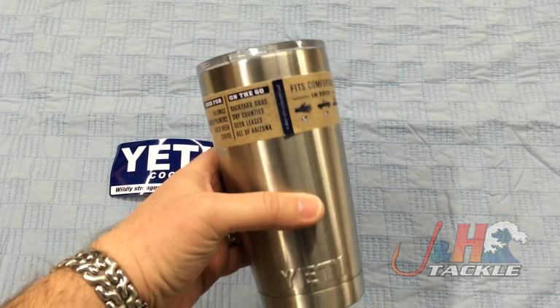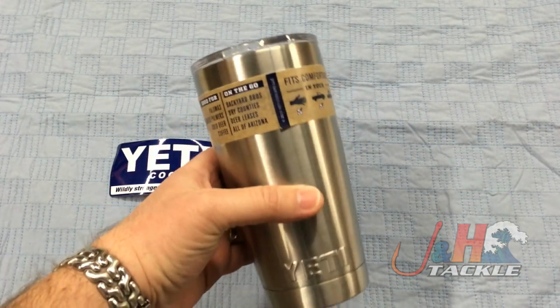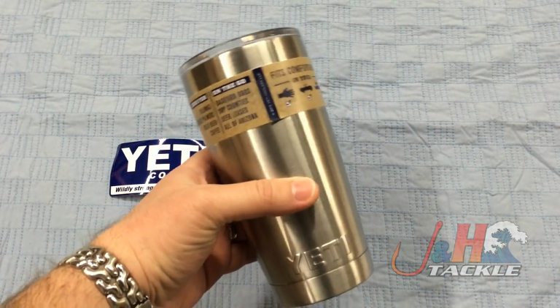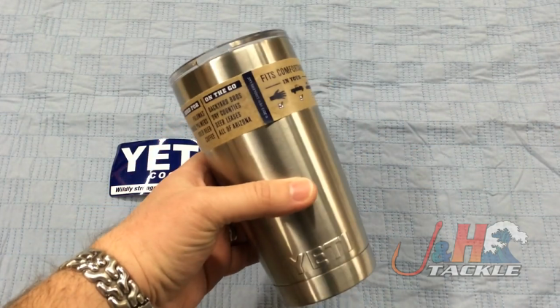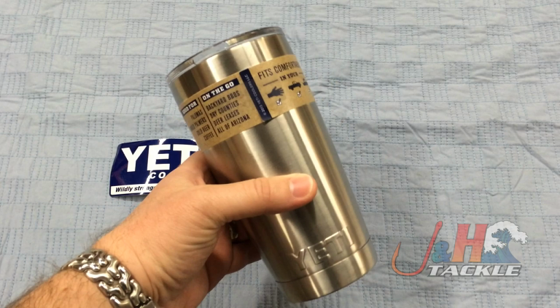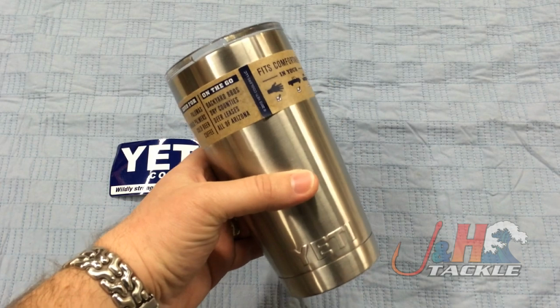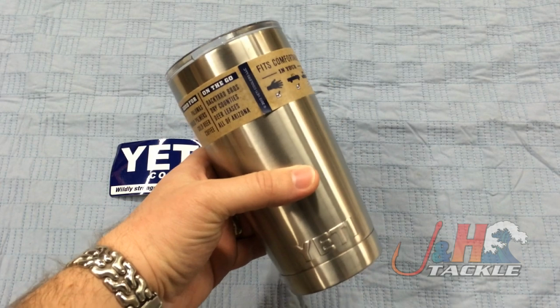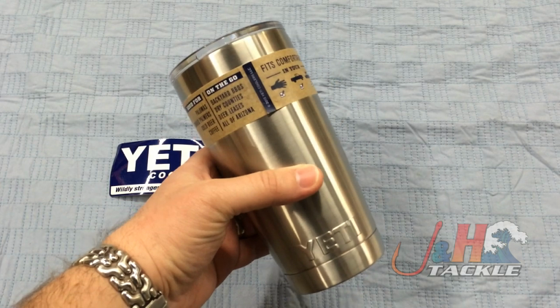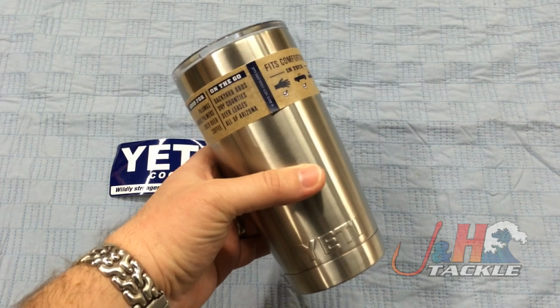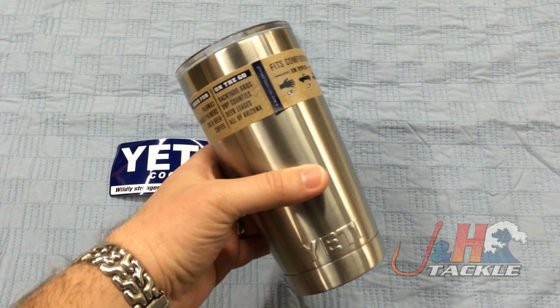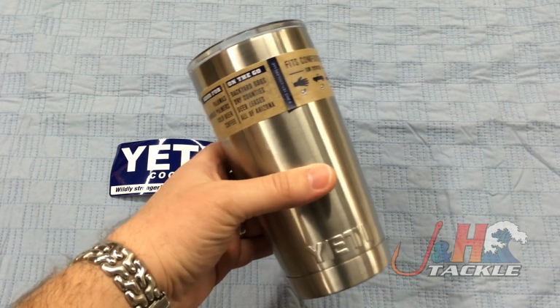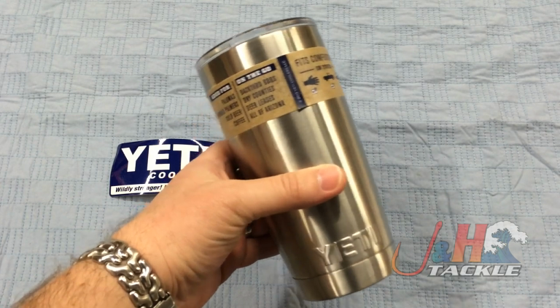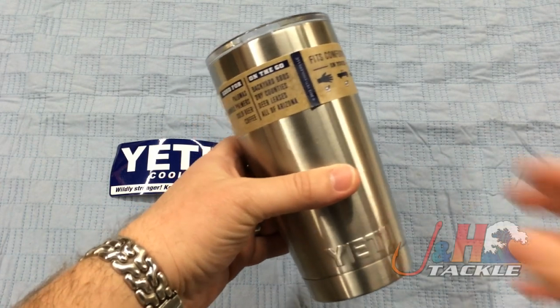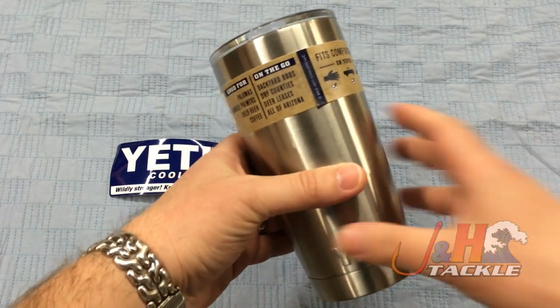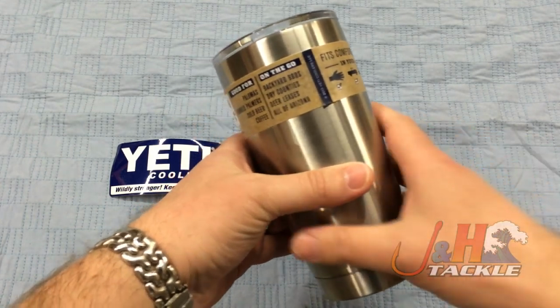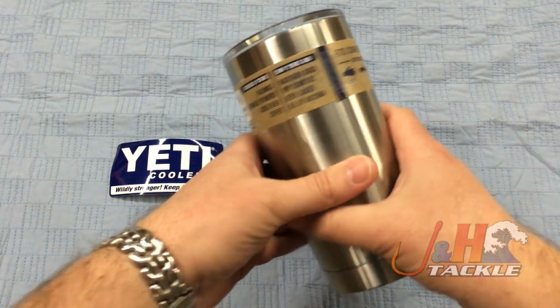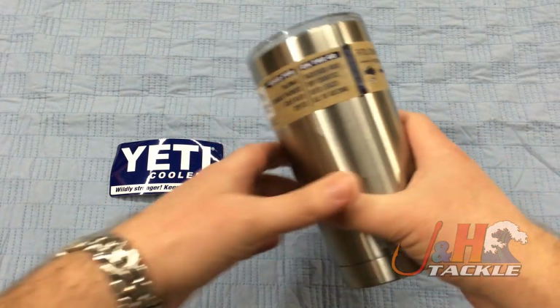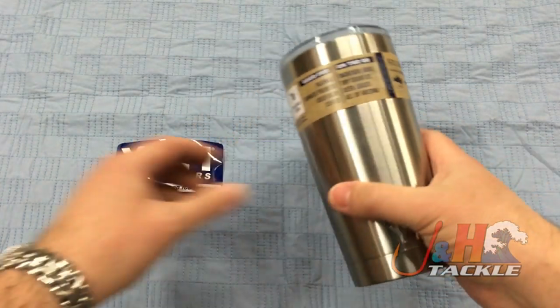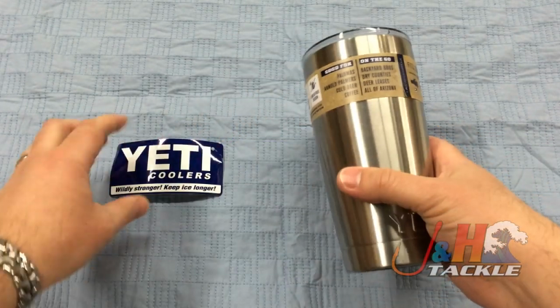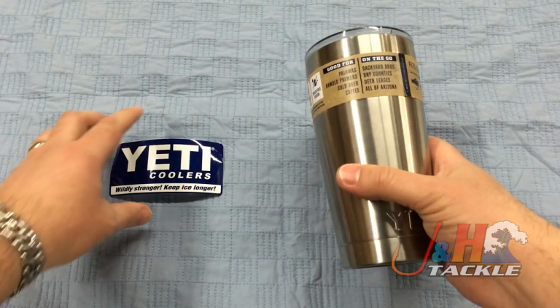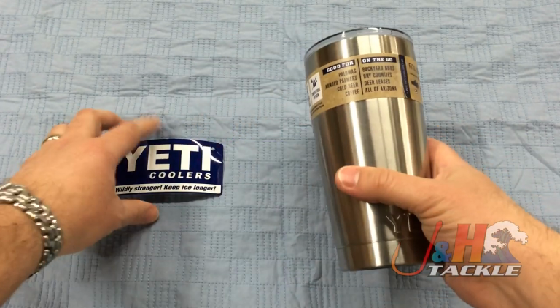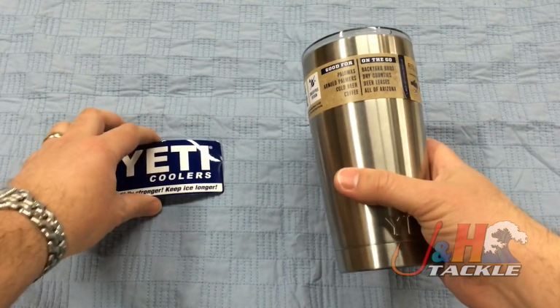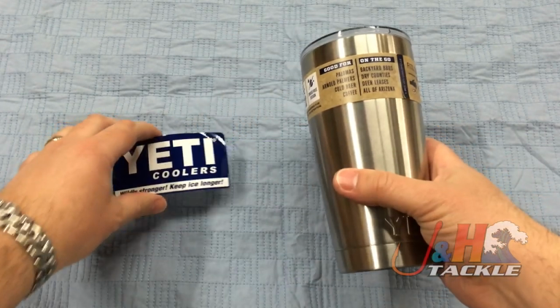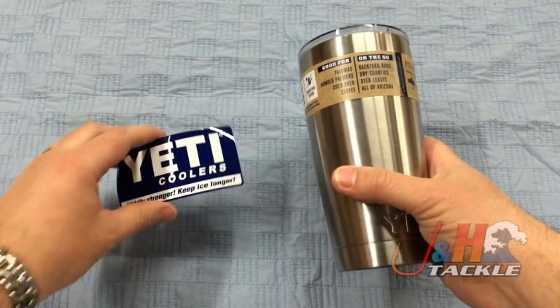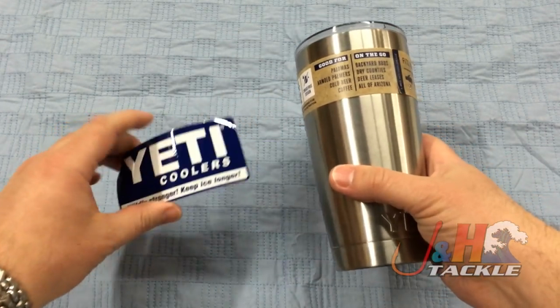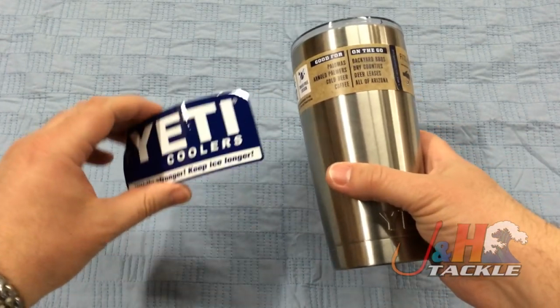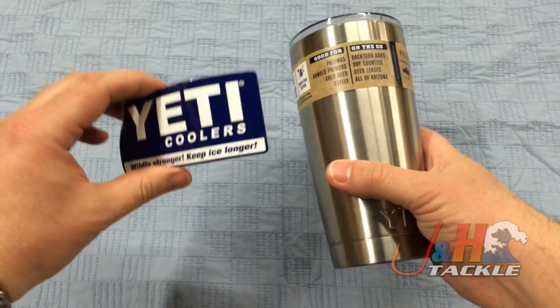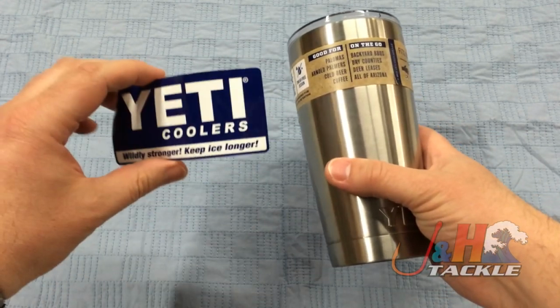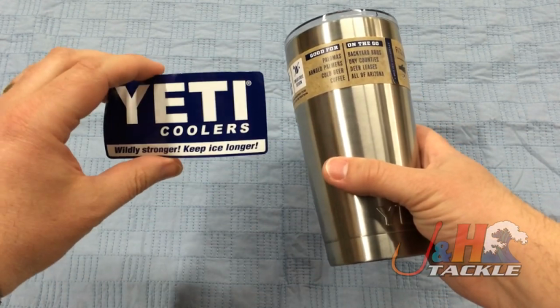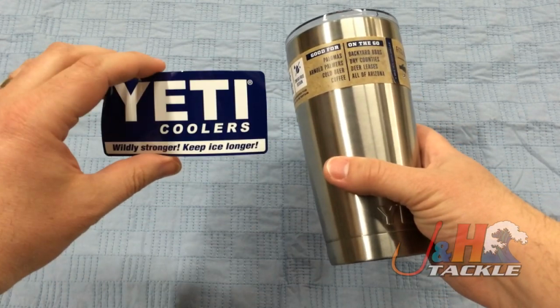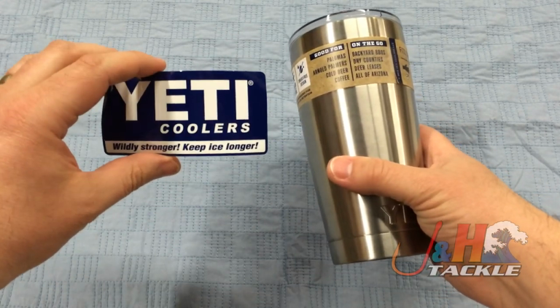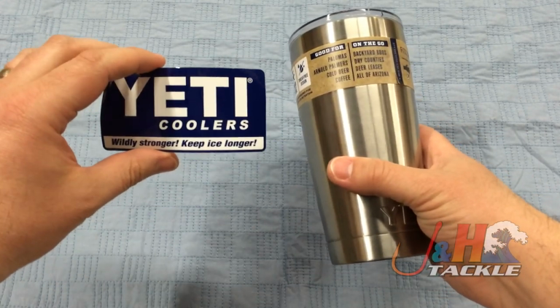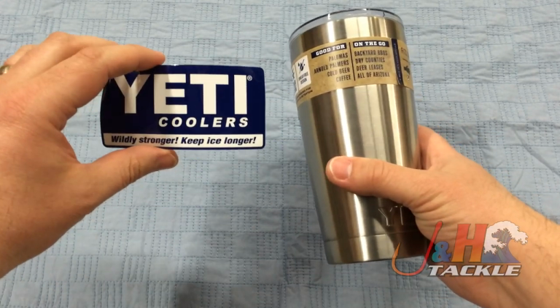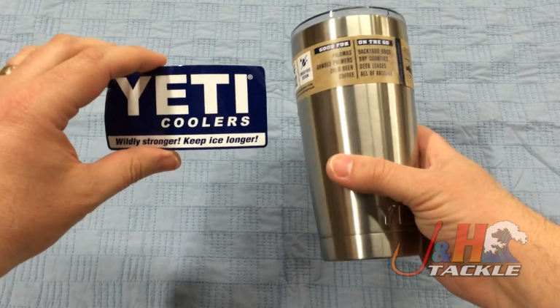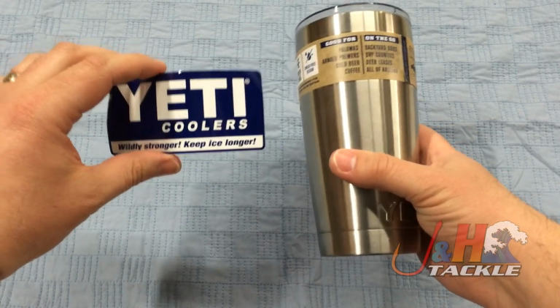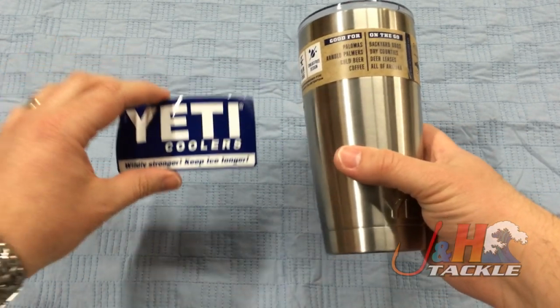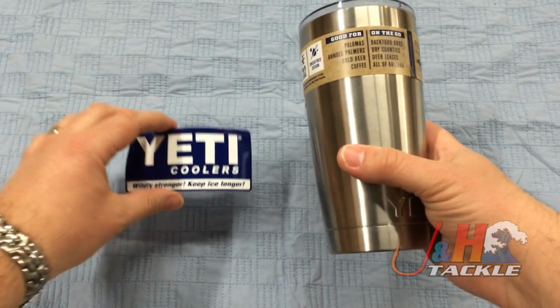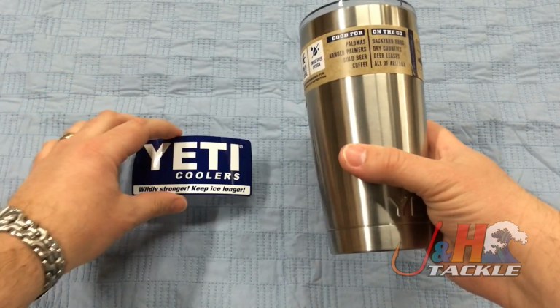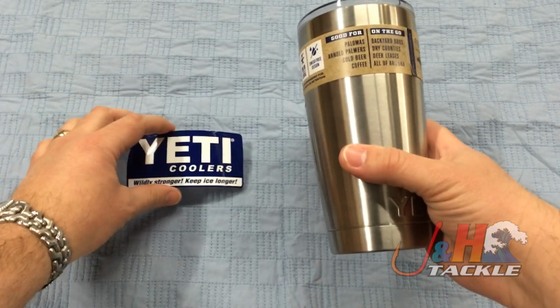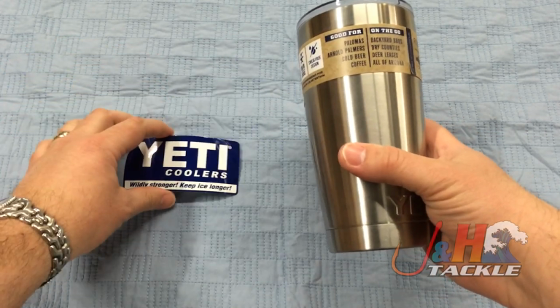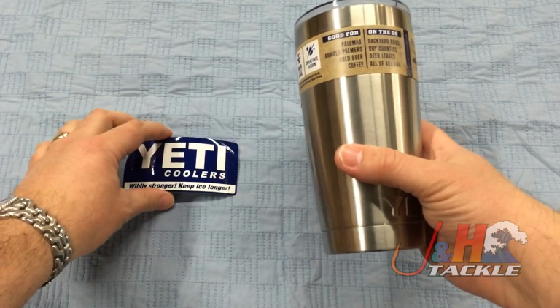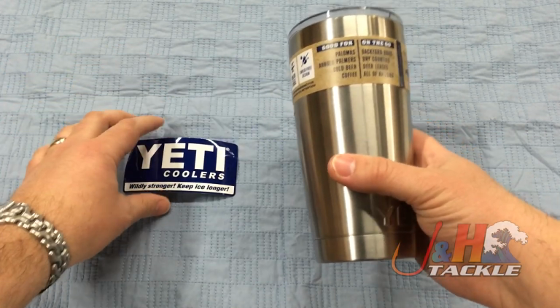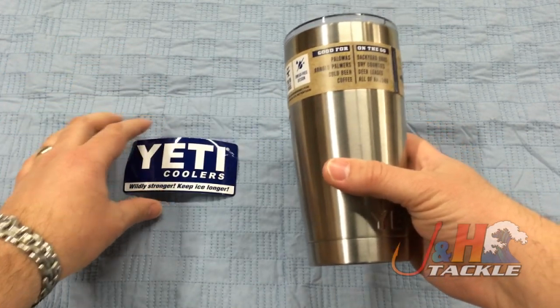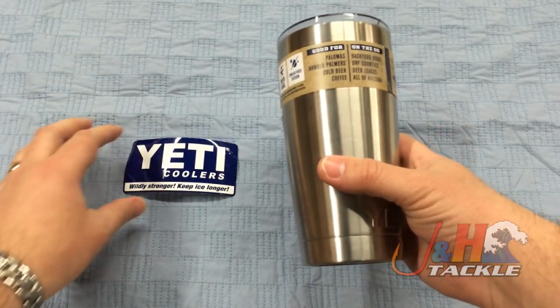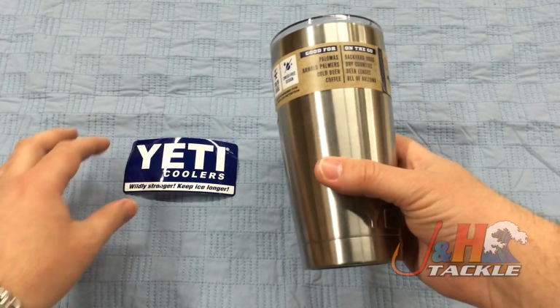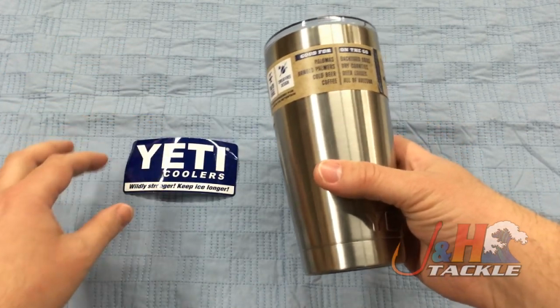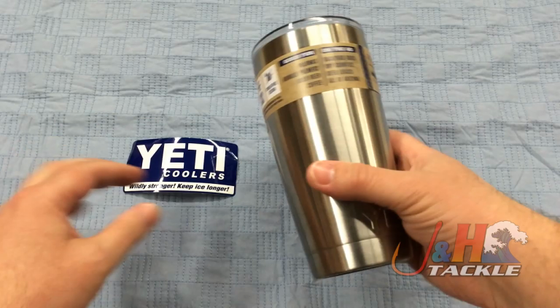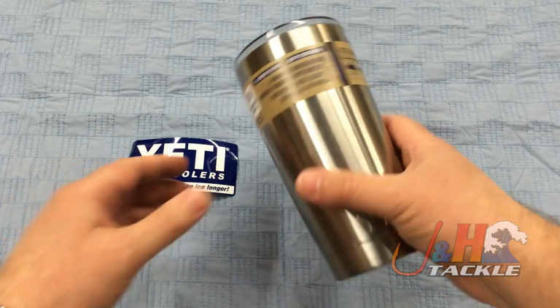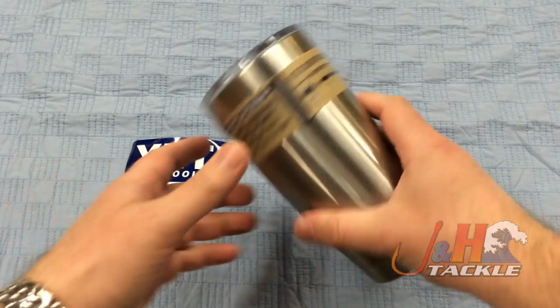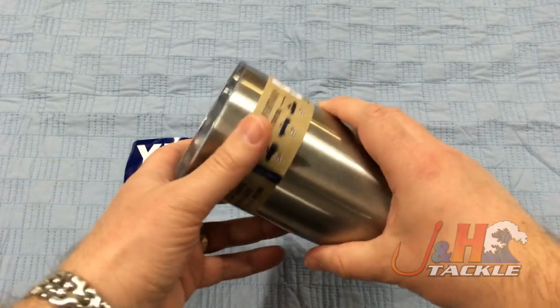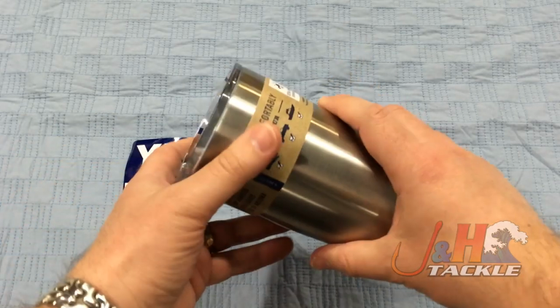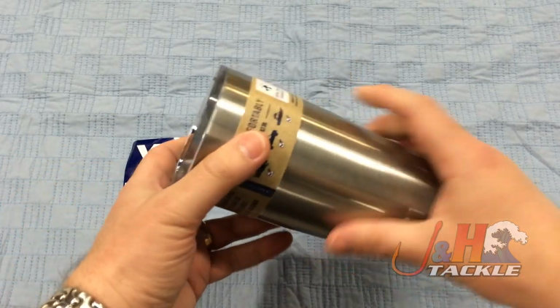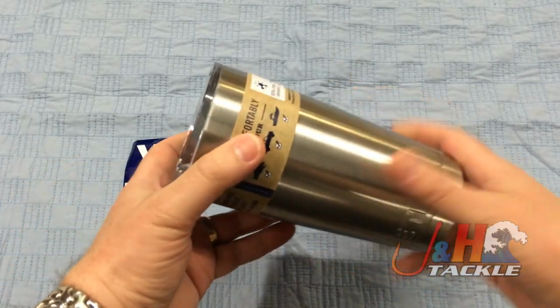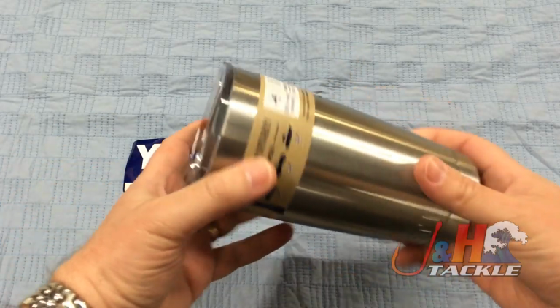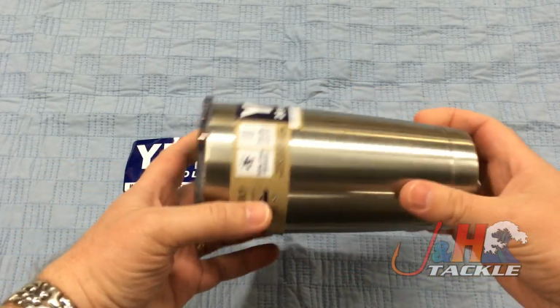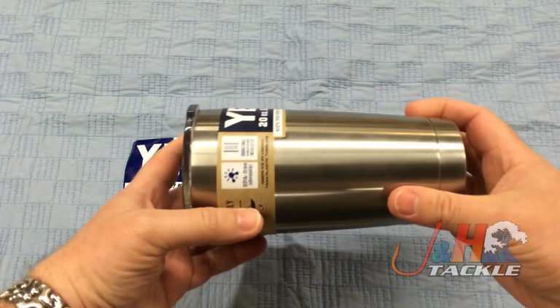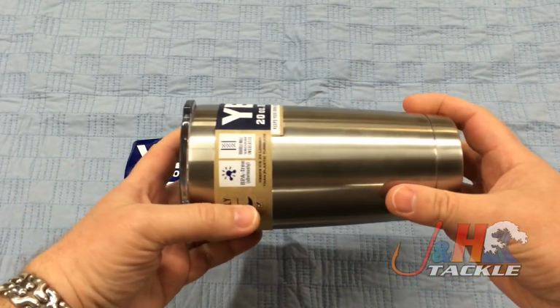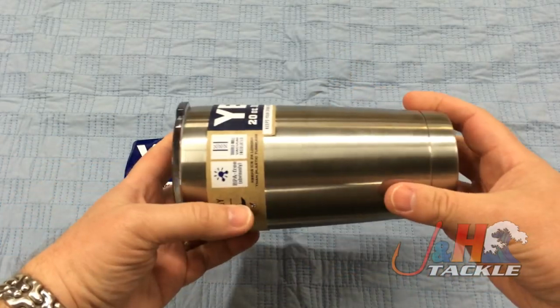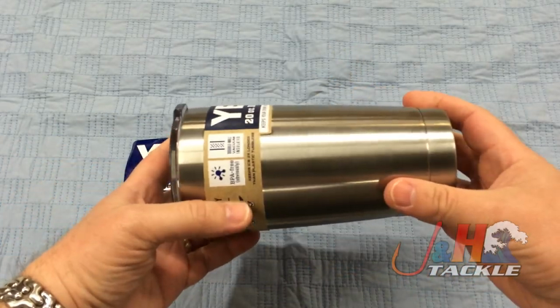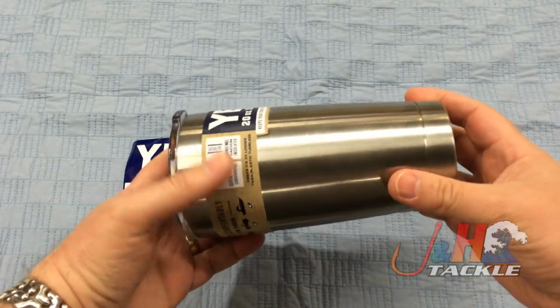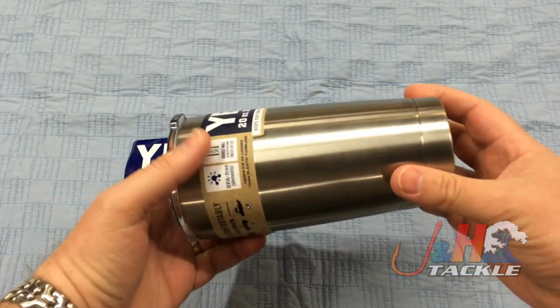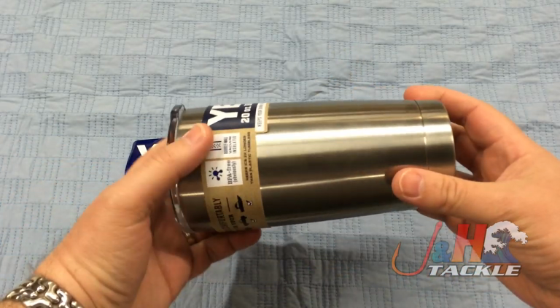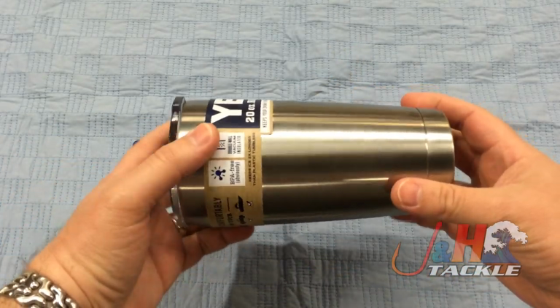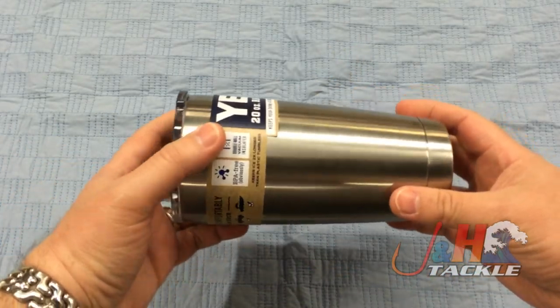Cost on this is $29.99. Comes with this Yeti sticker, which I know you're thrilled about. It's just a great mug.